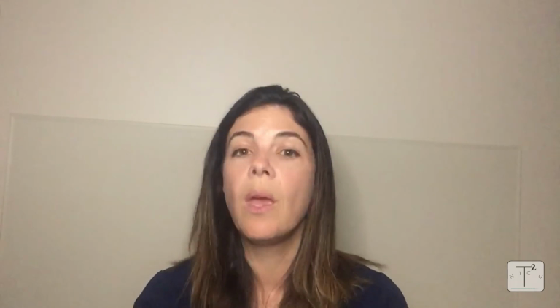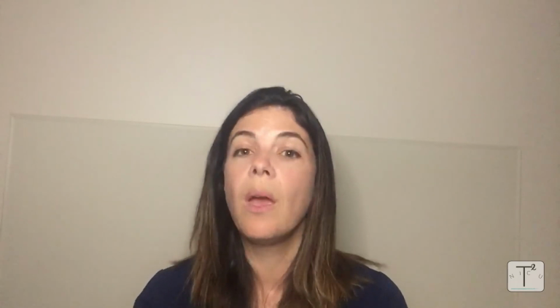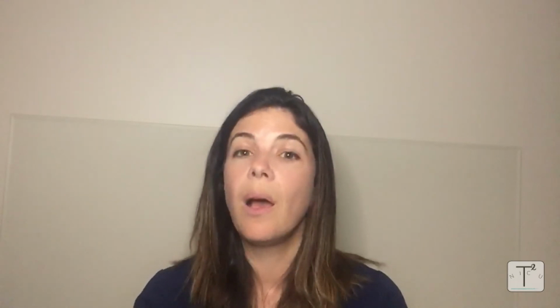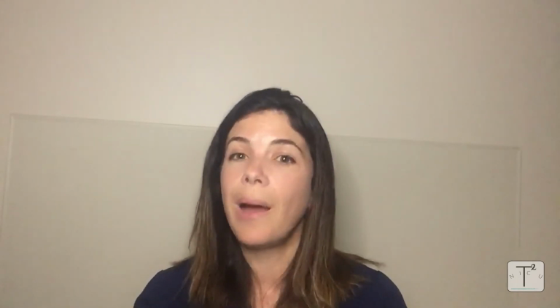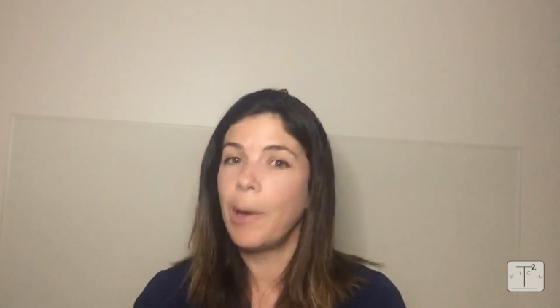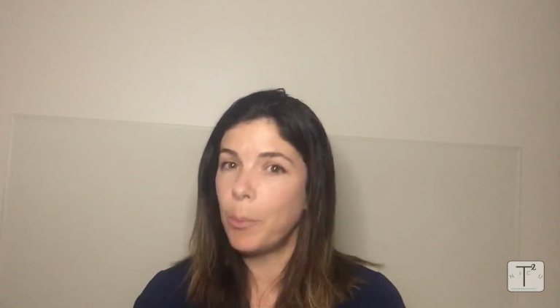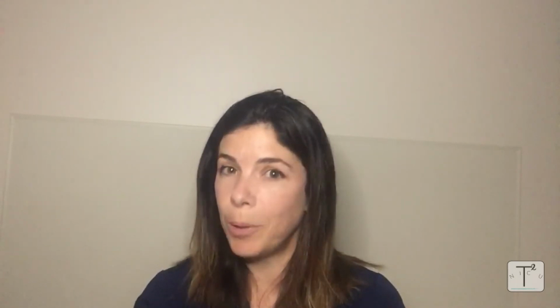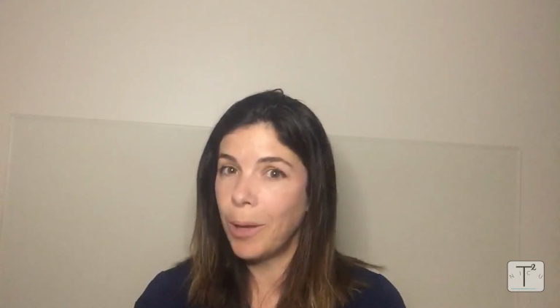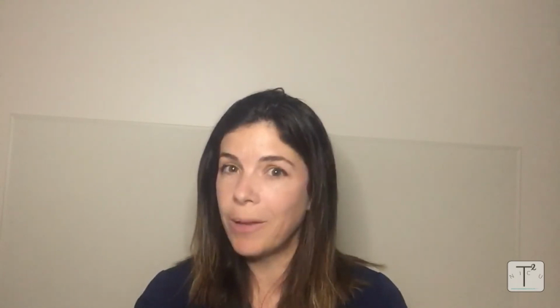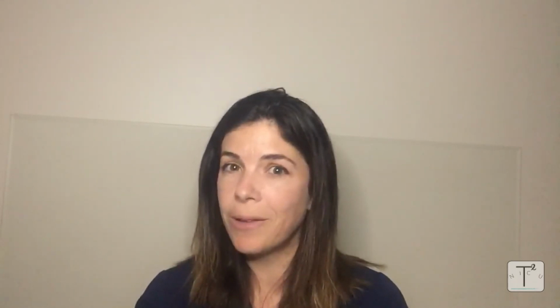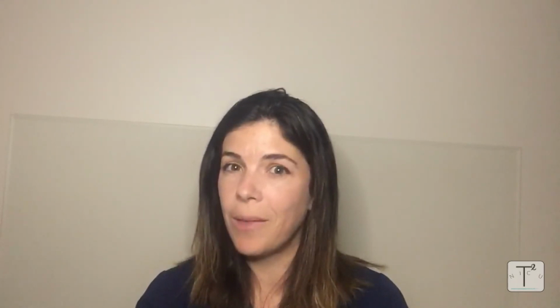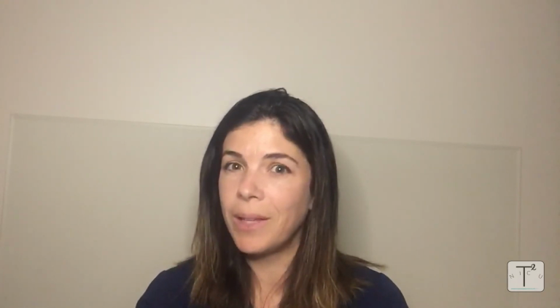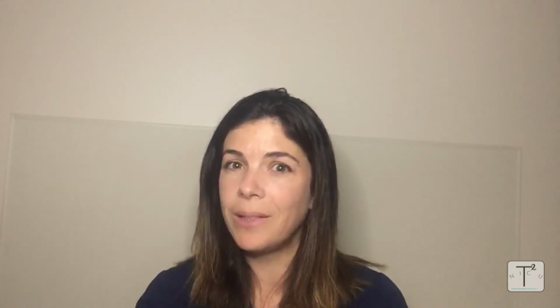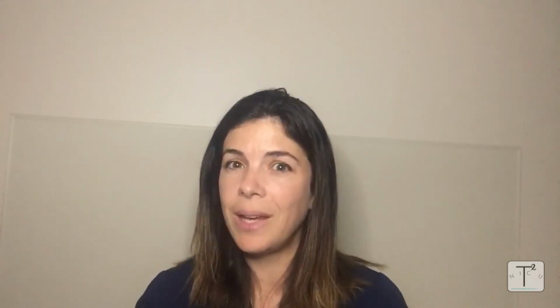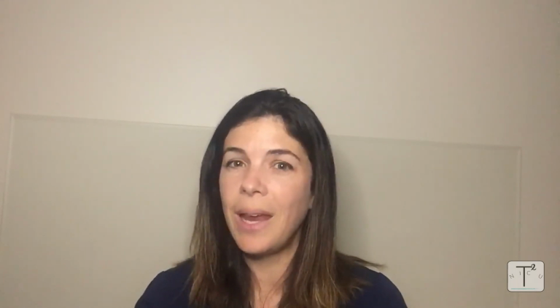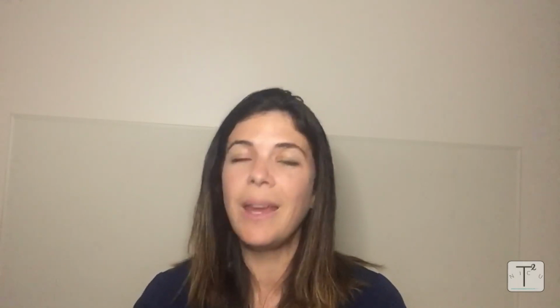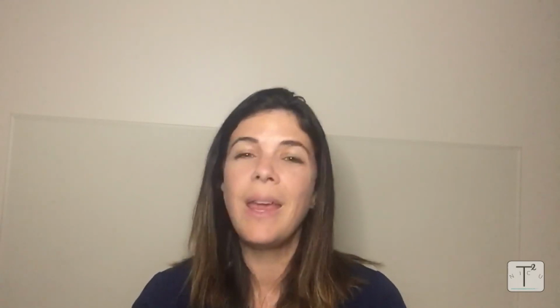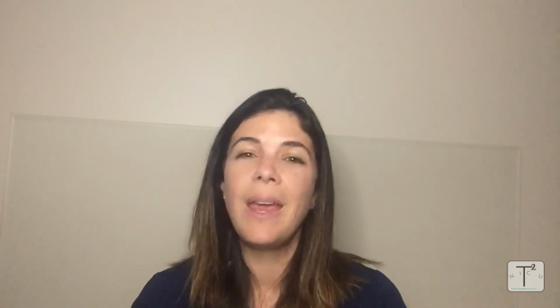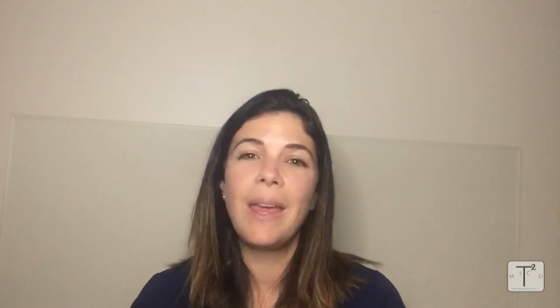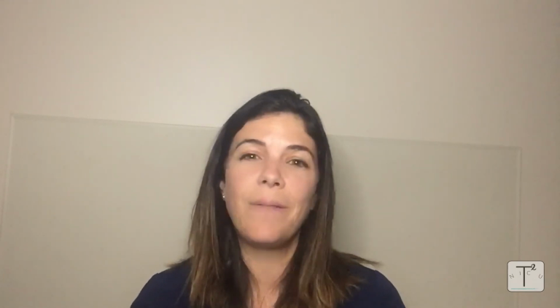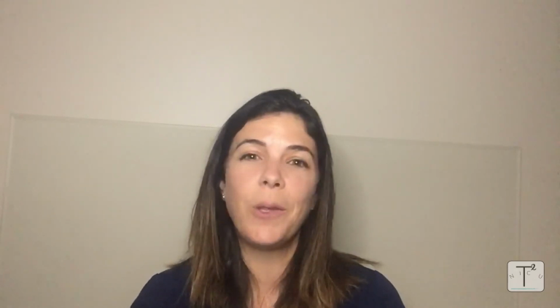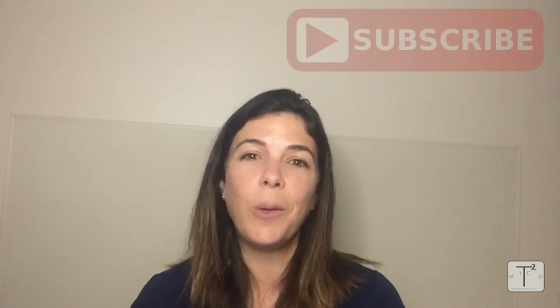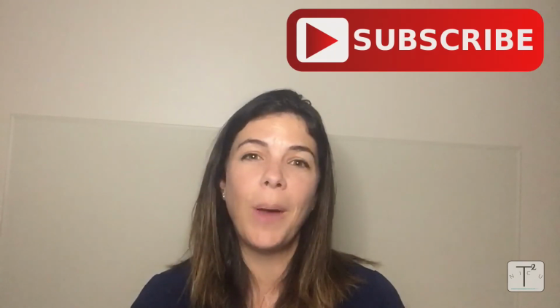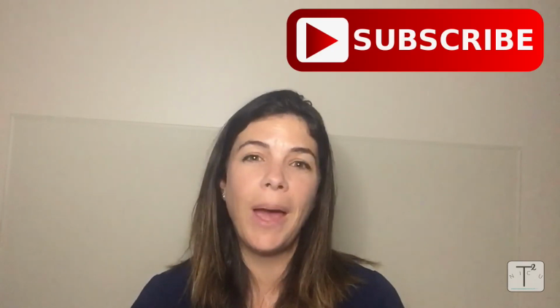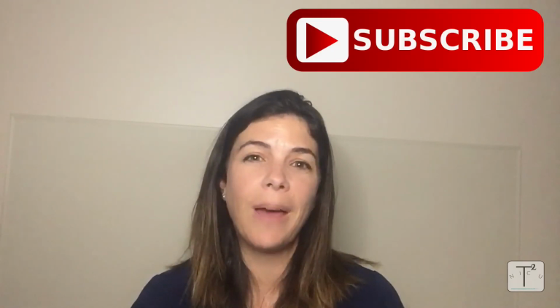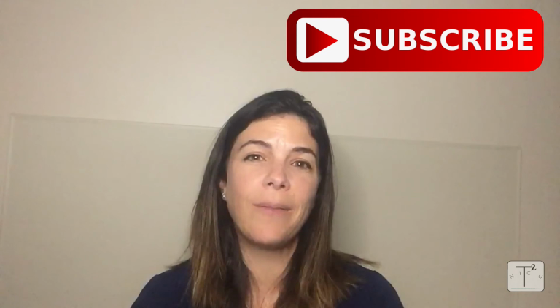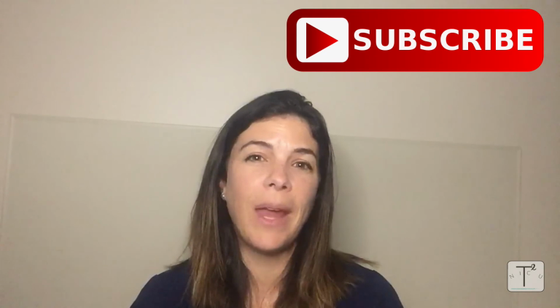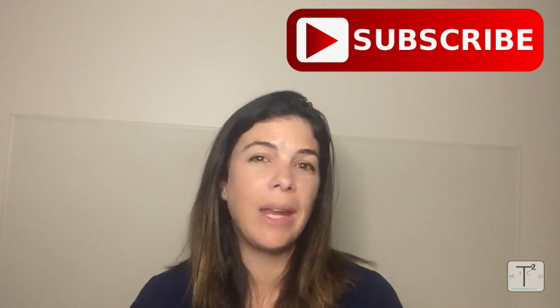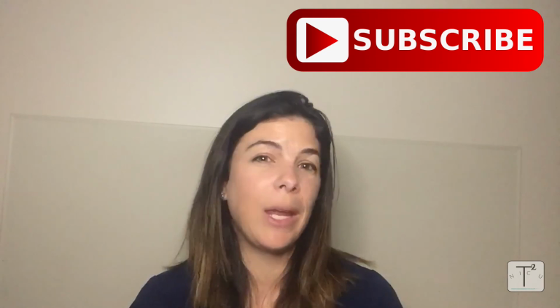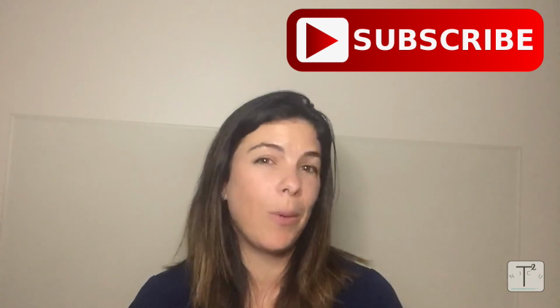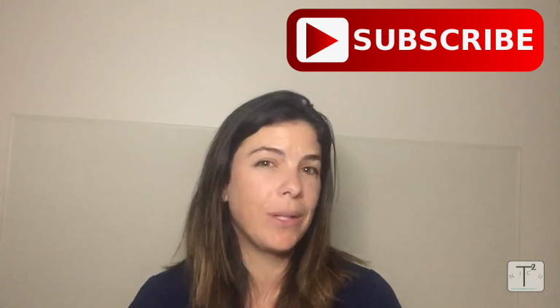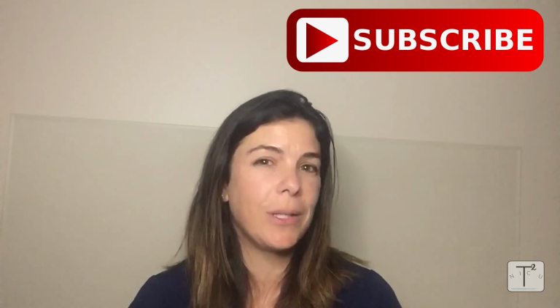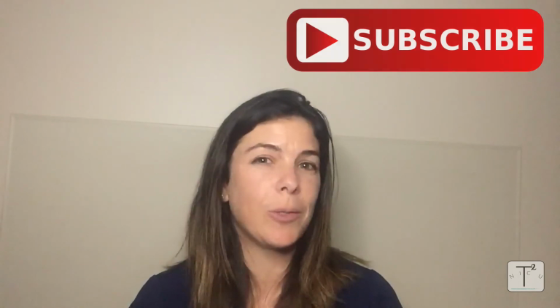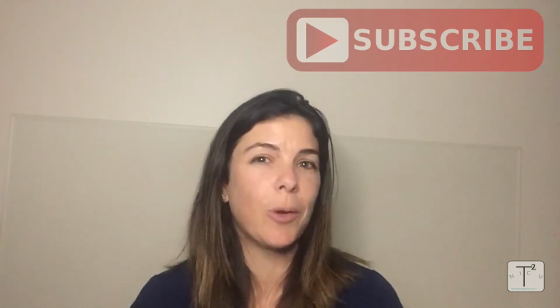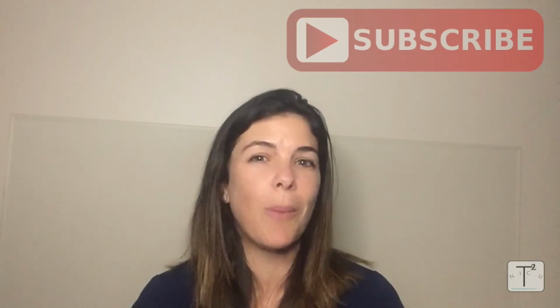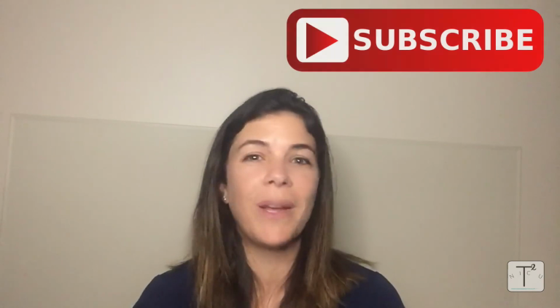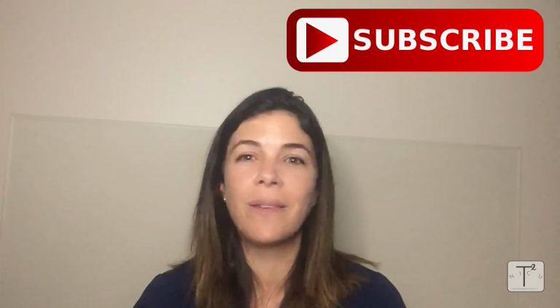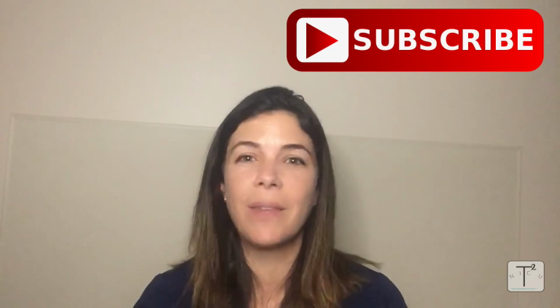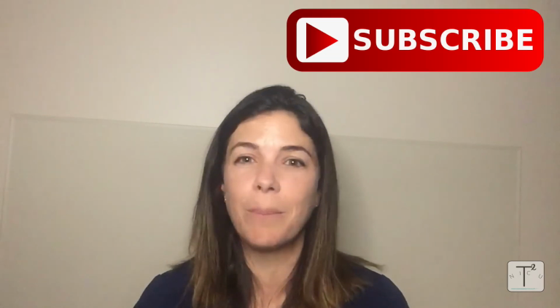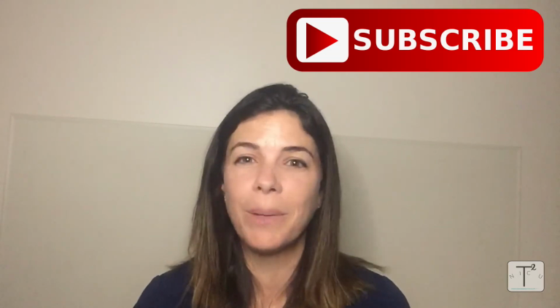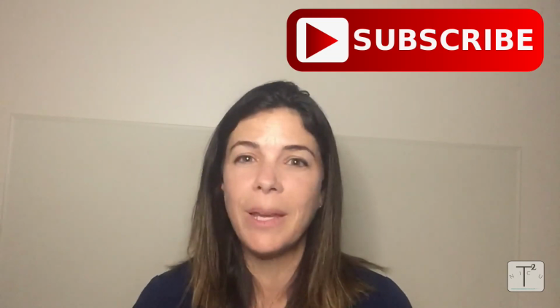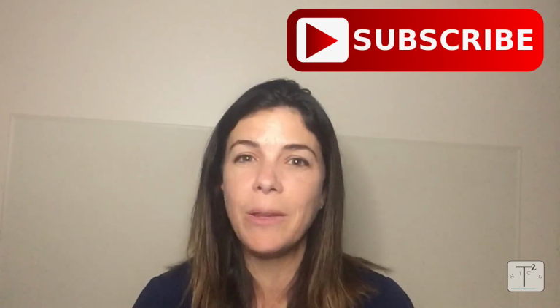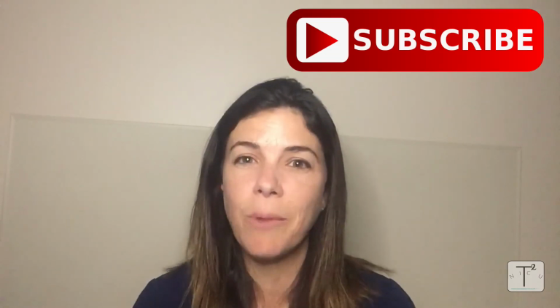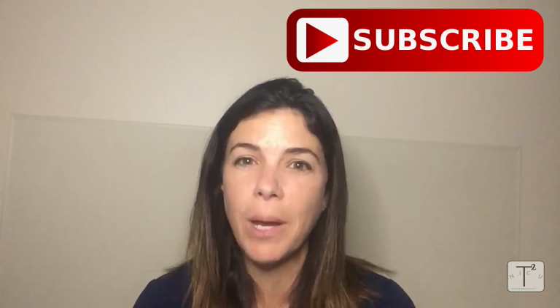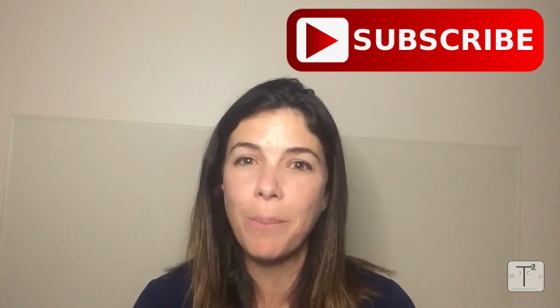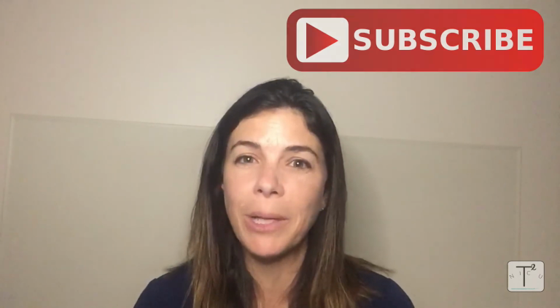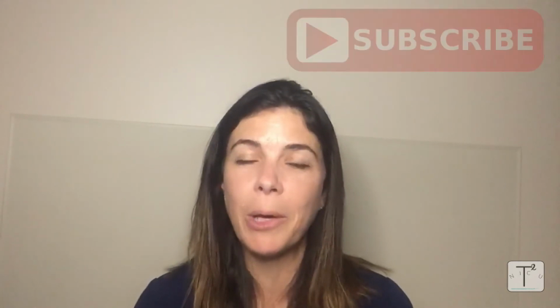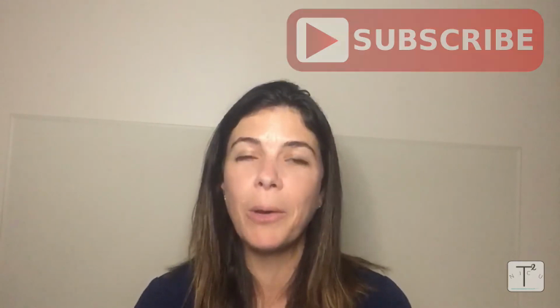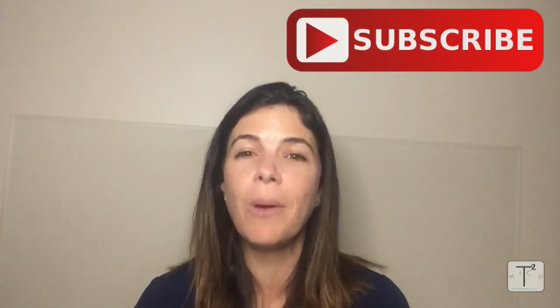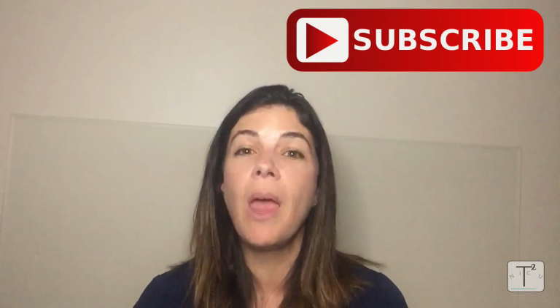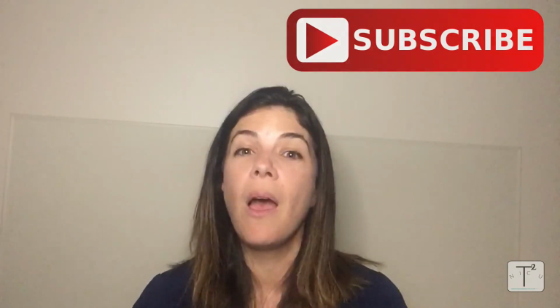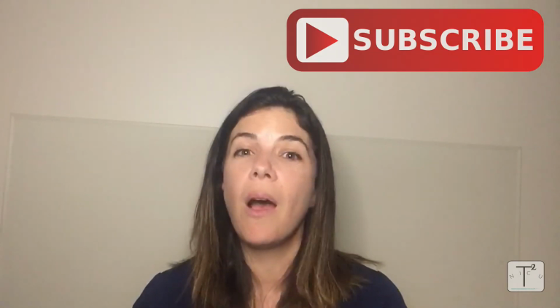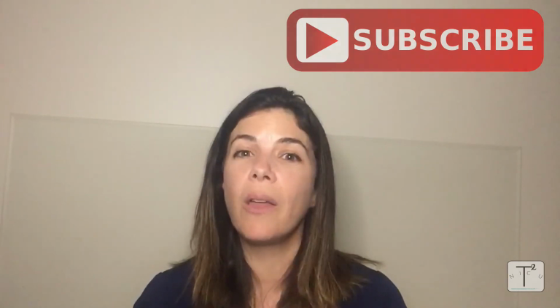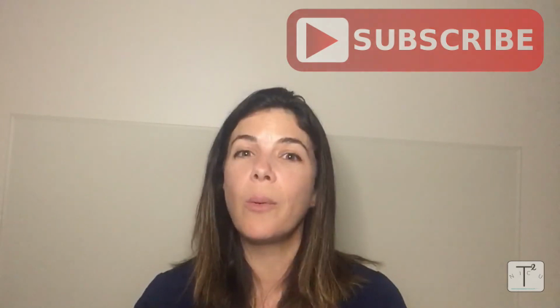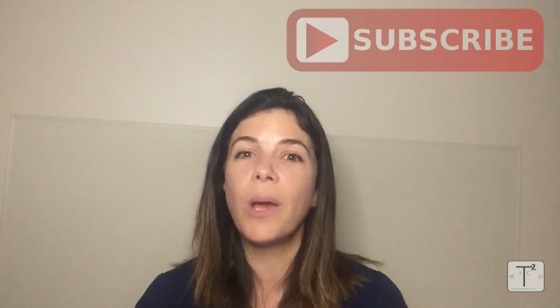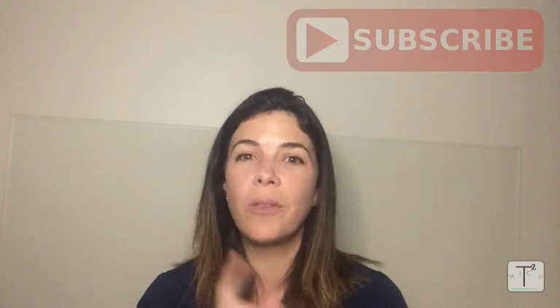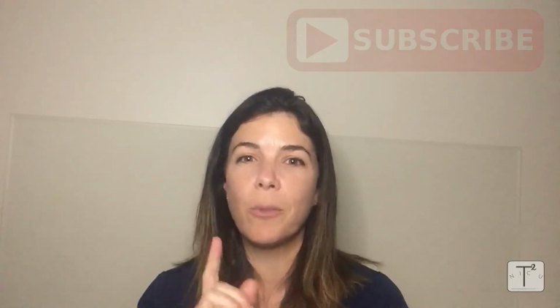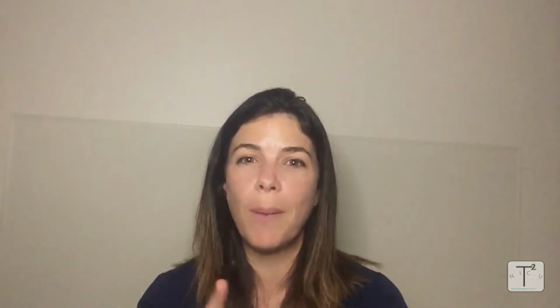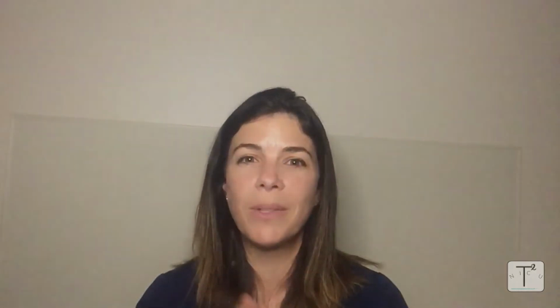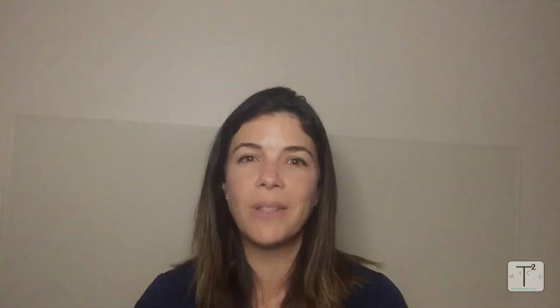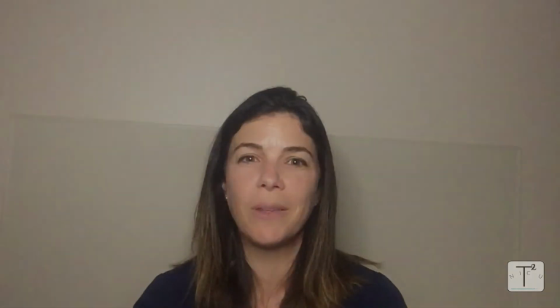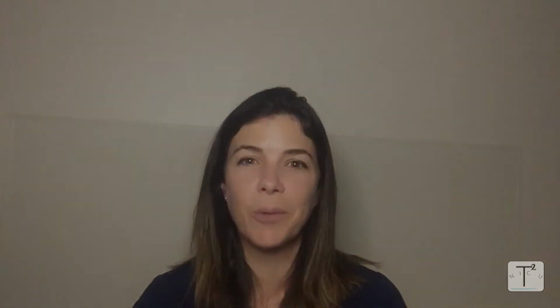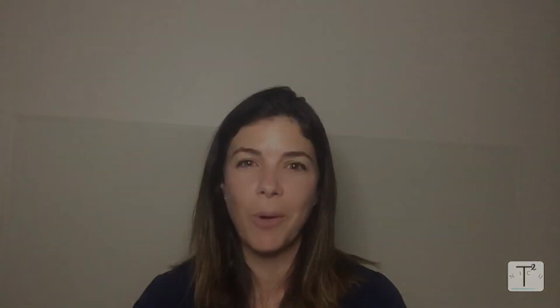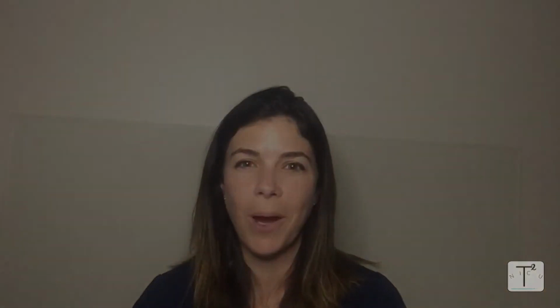I hope you learned something today. If you have any questions or comments, please write below. Remember to subscribe.